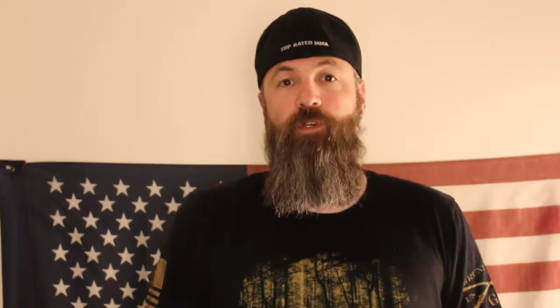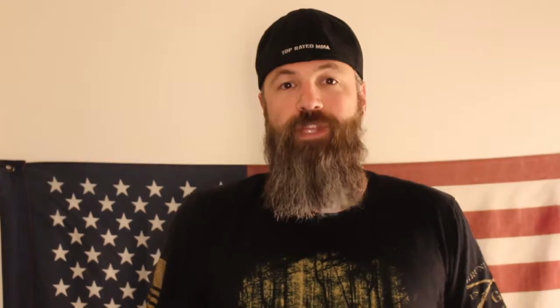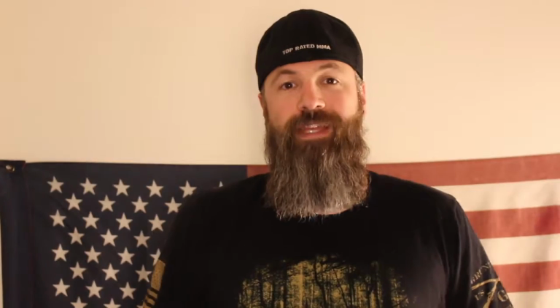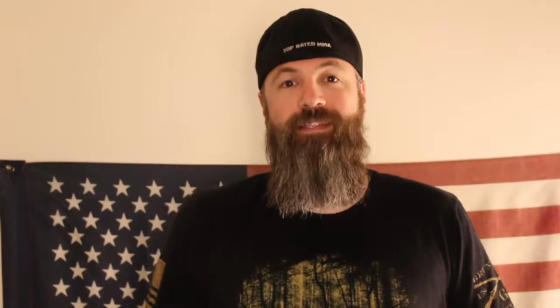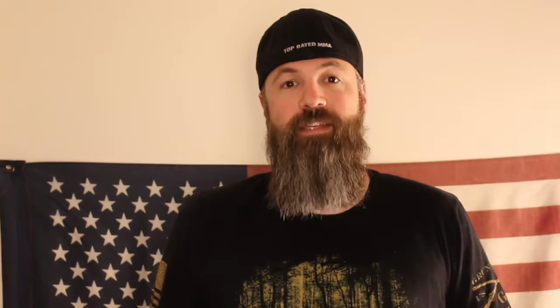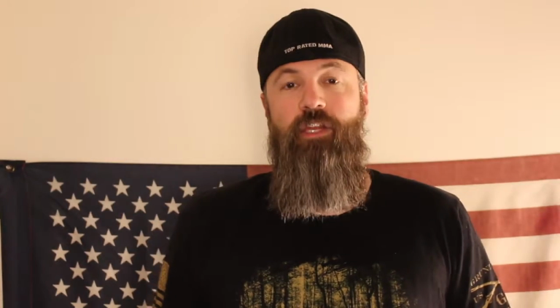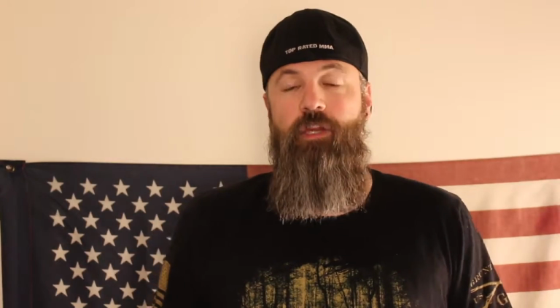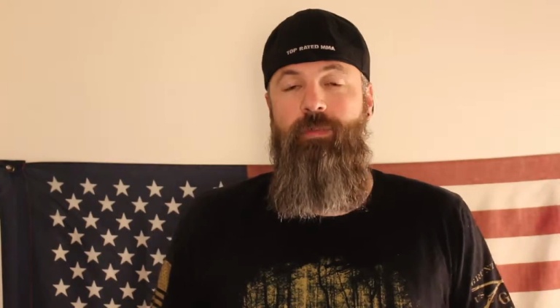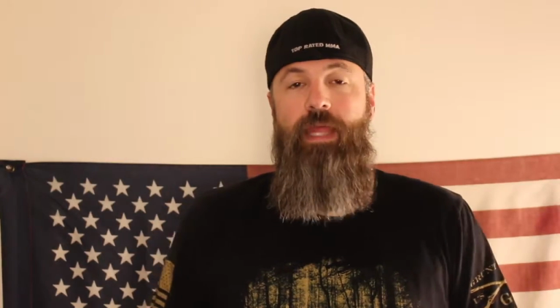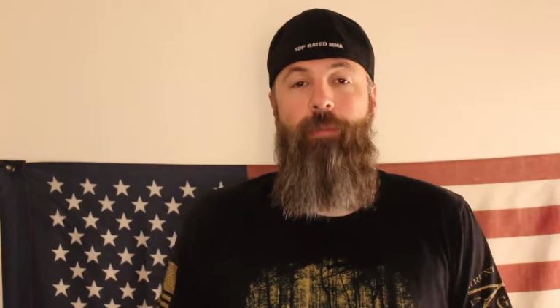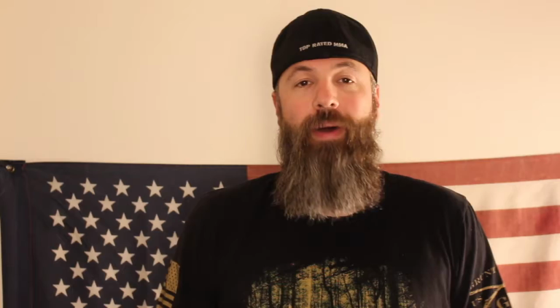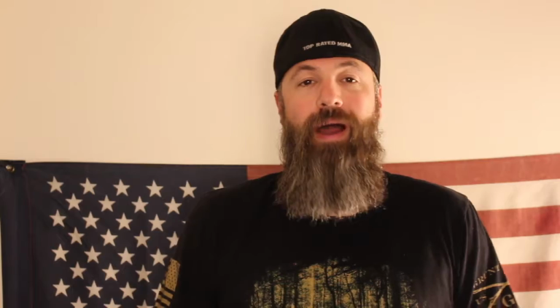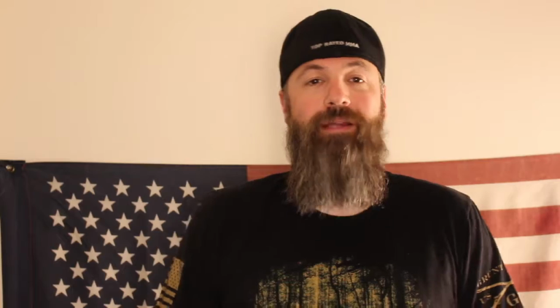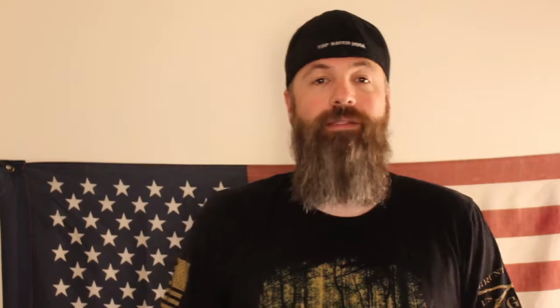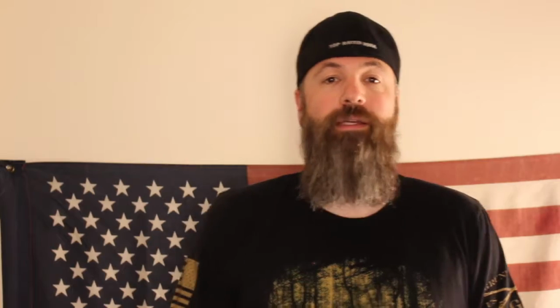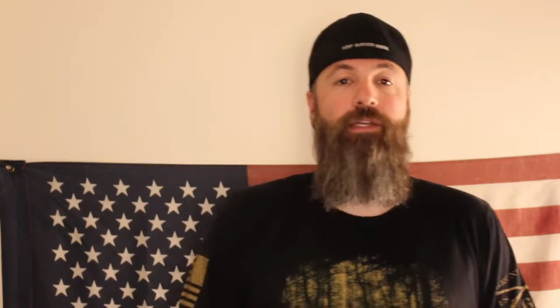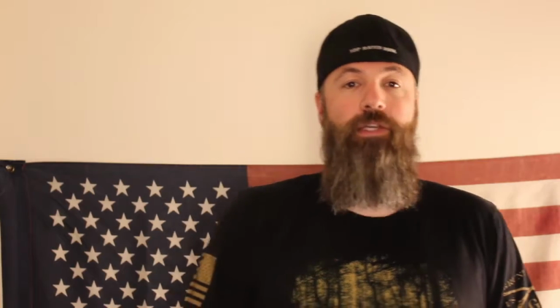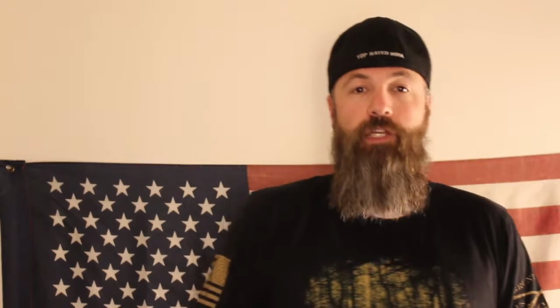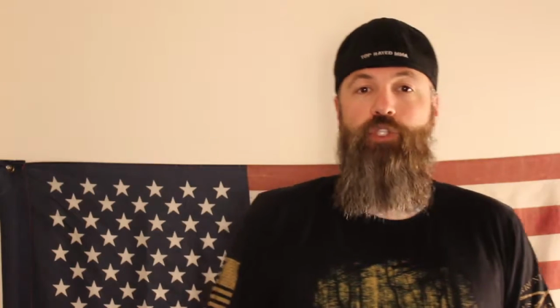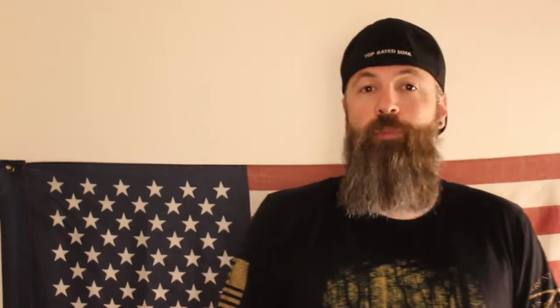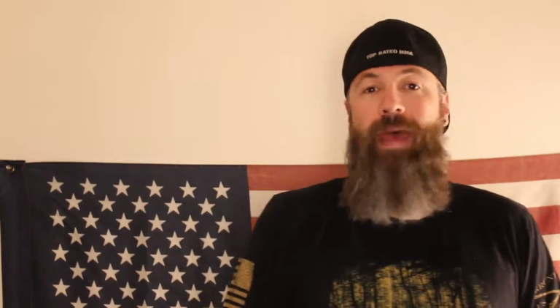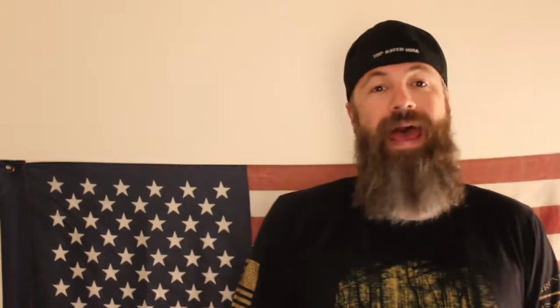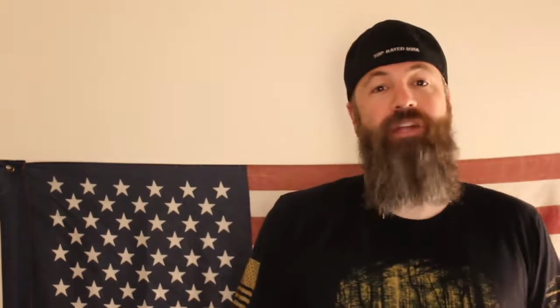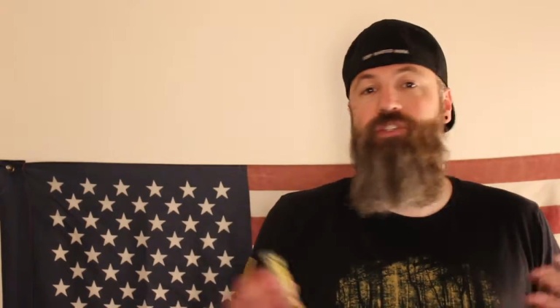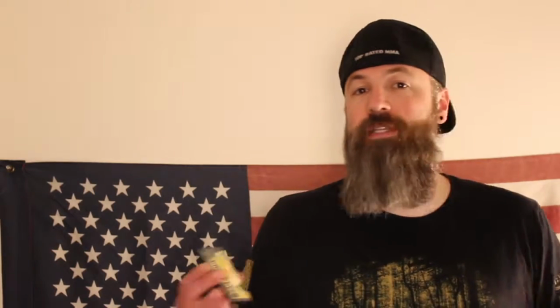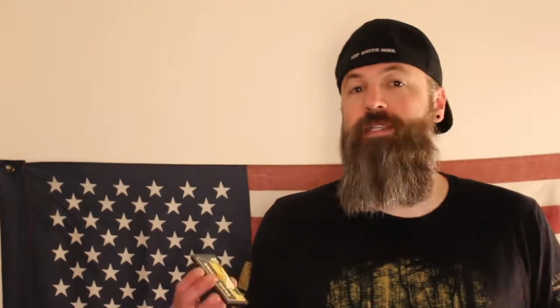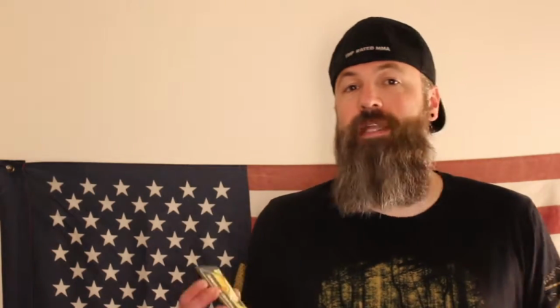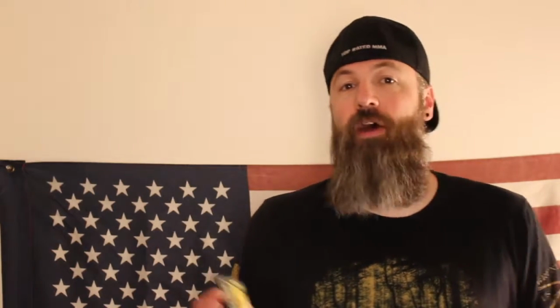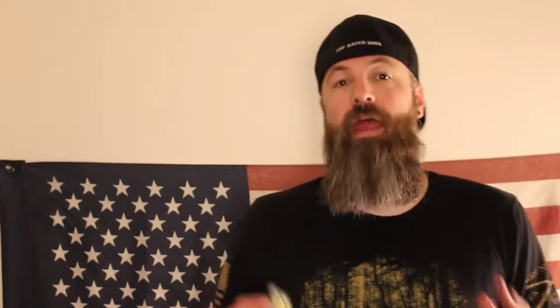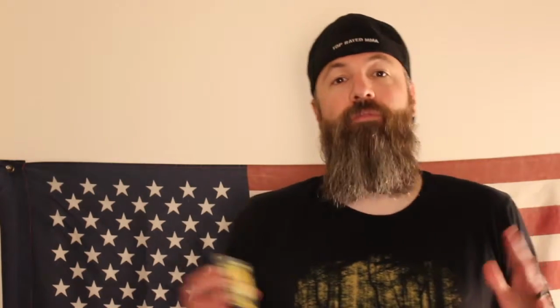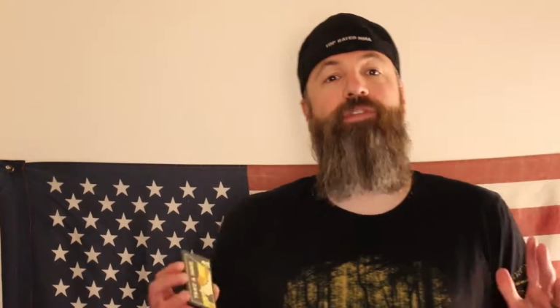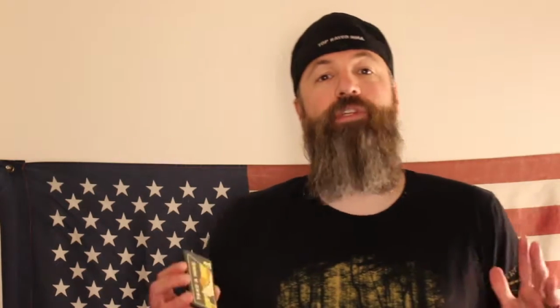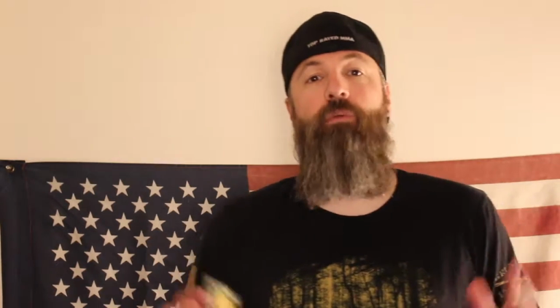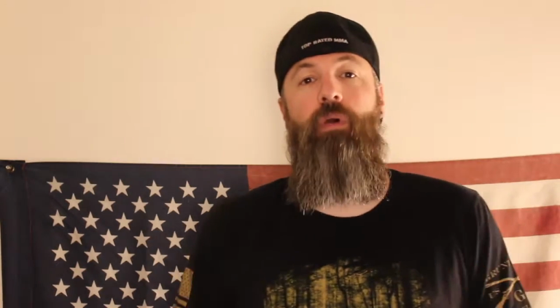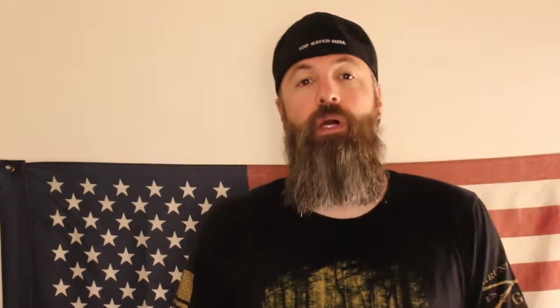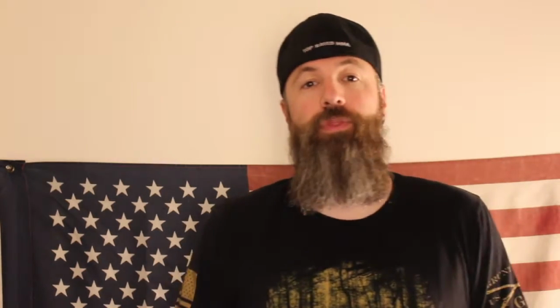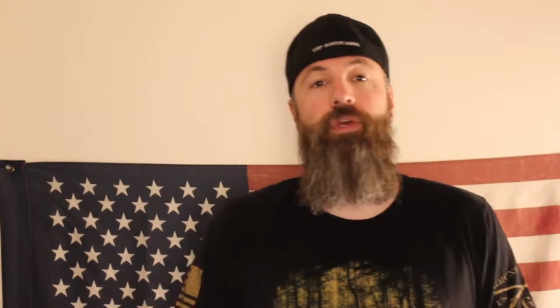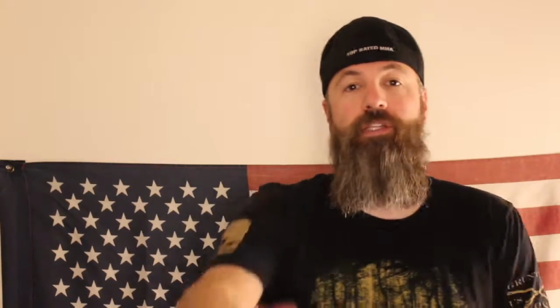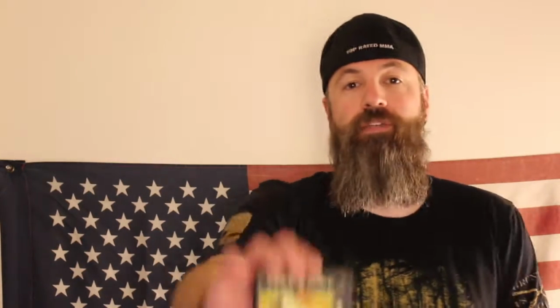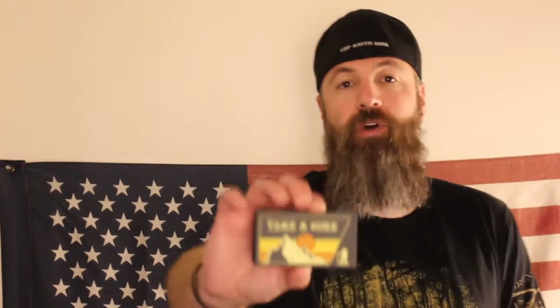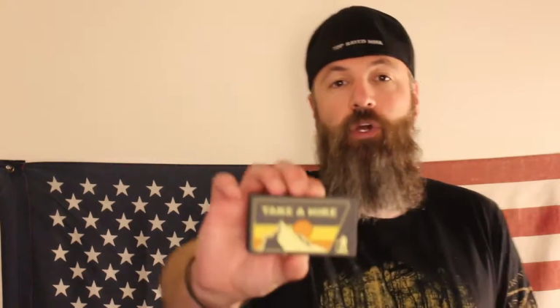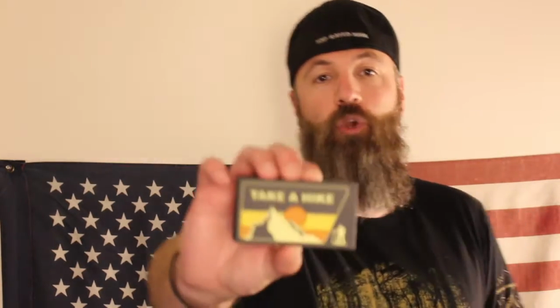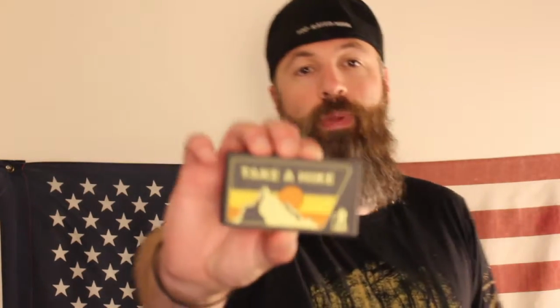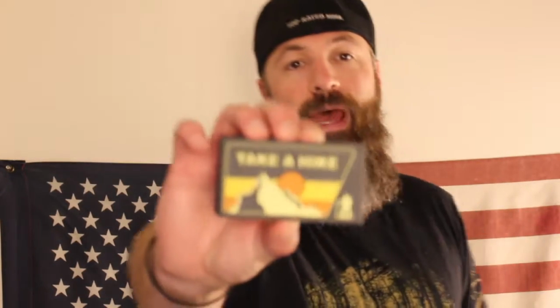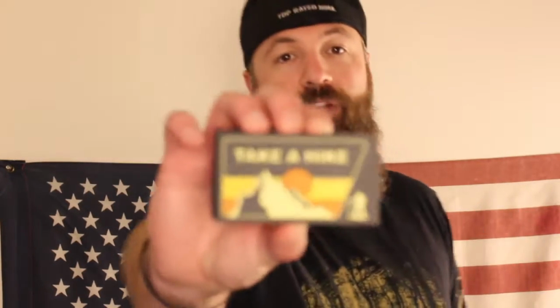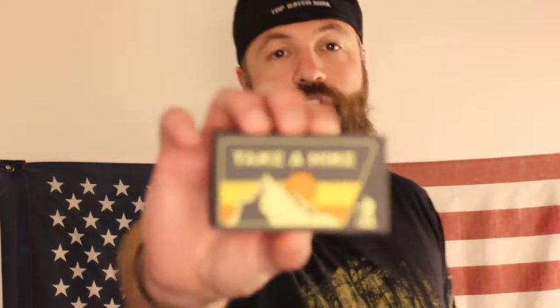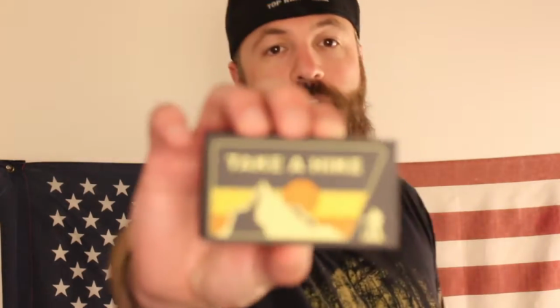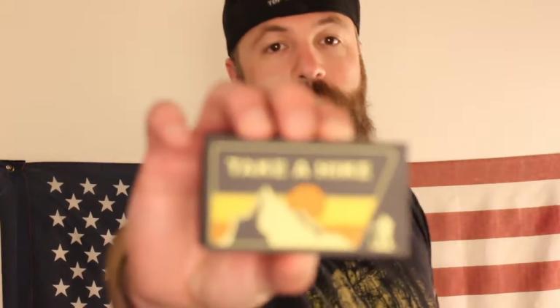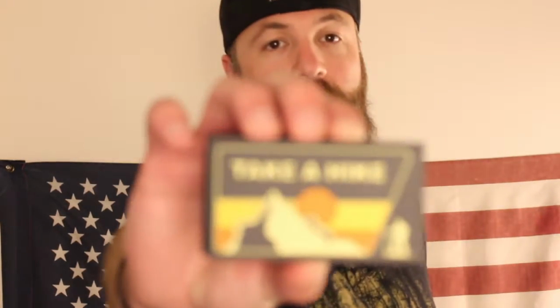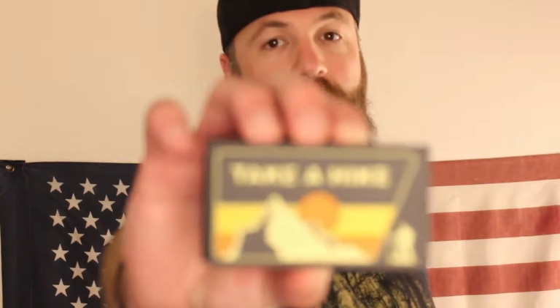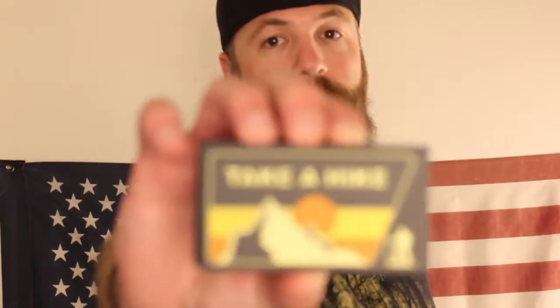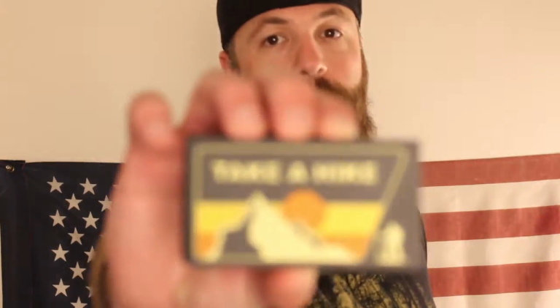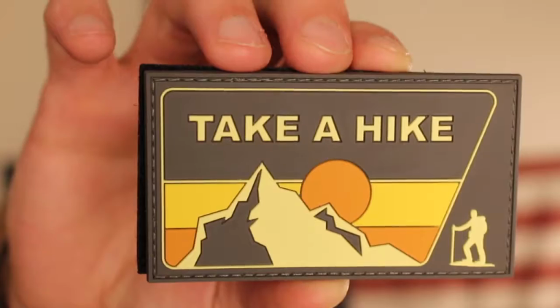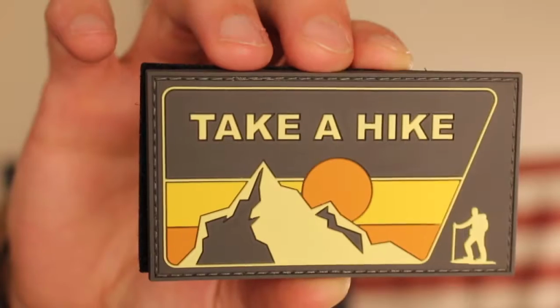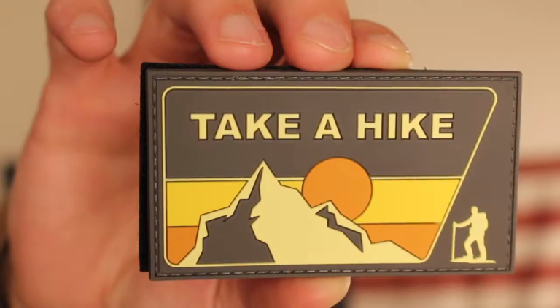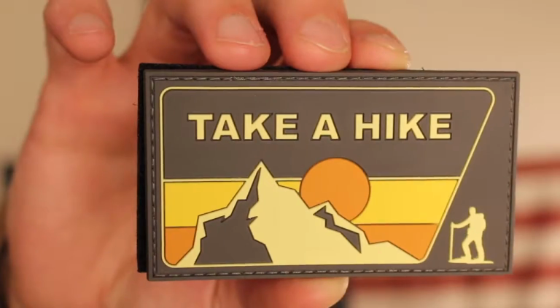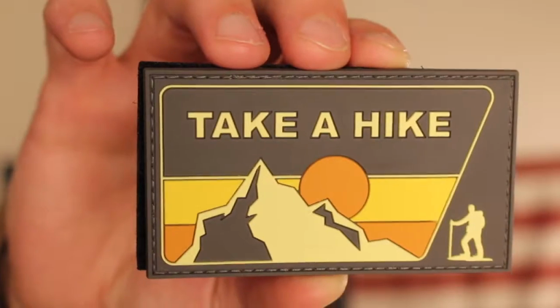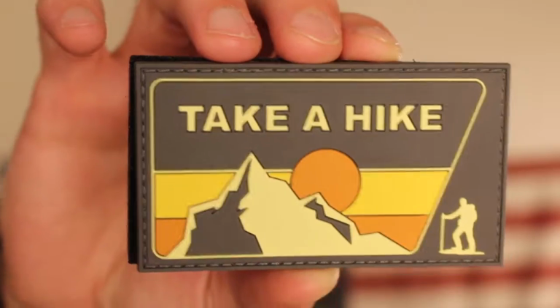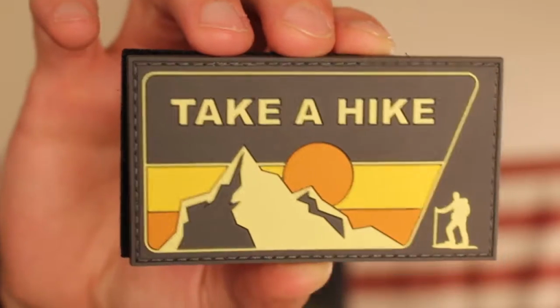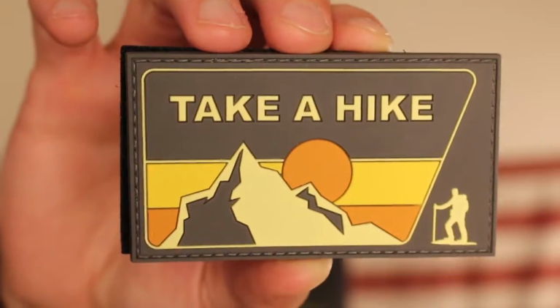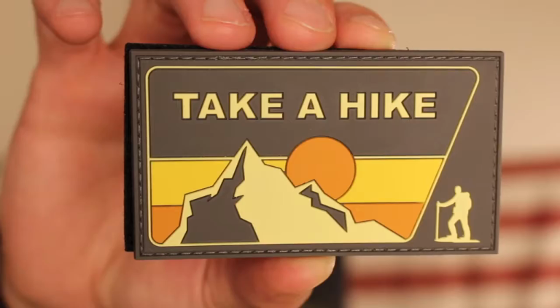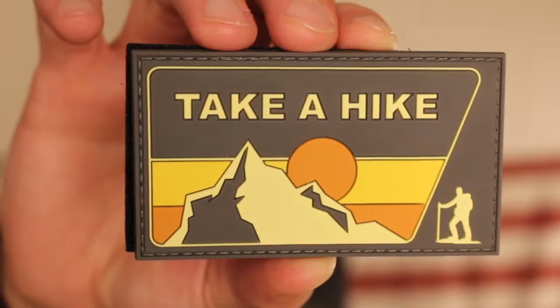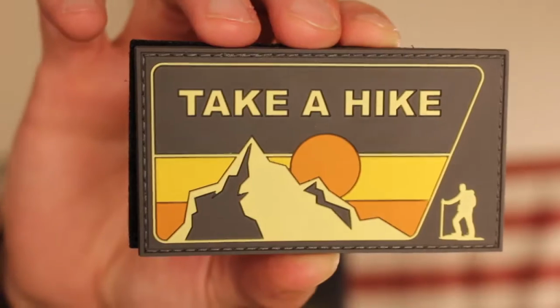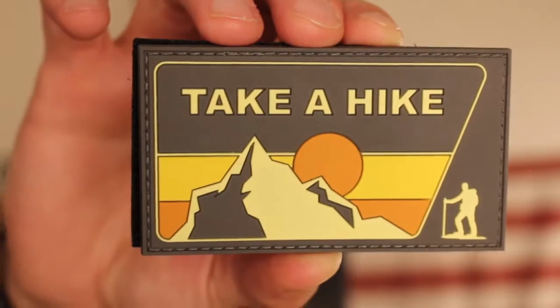First thing that's going to come in that box, you got your patch they send out every single month. It's a Velcro patch. Take a hike.